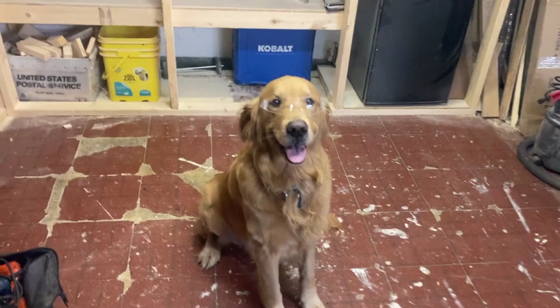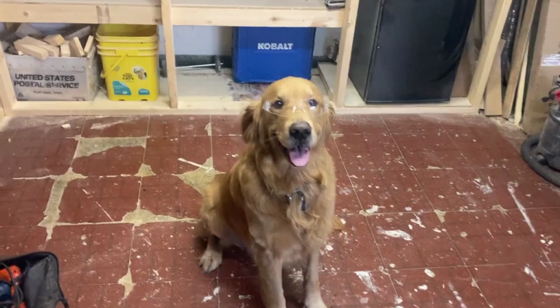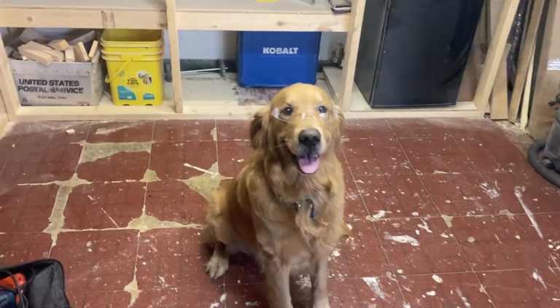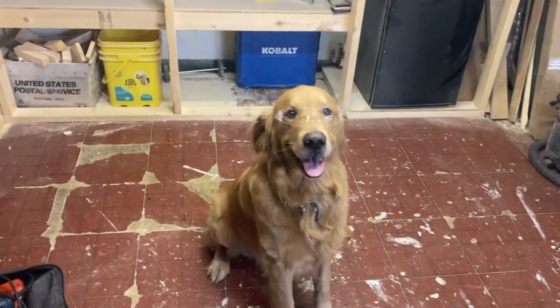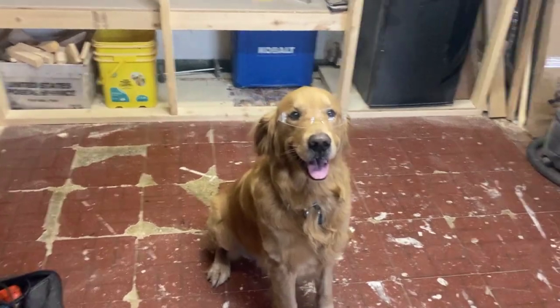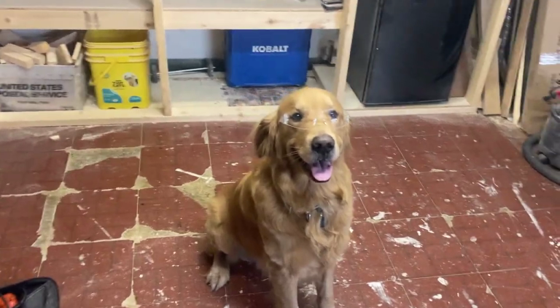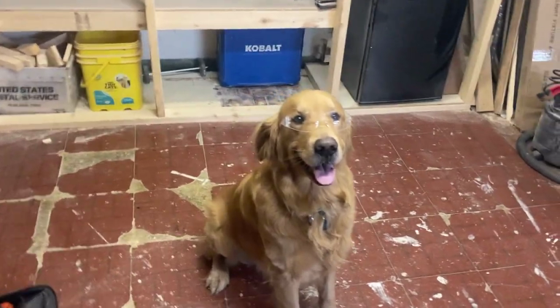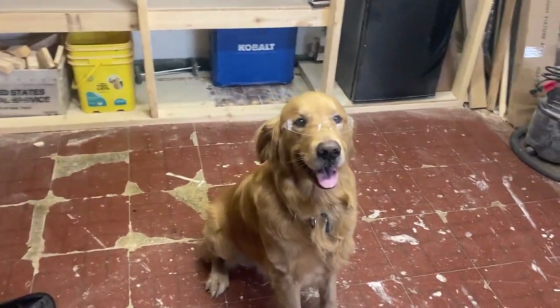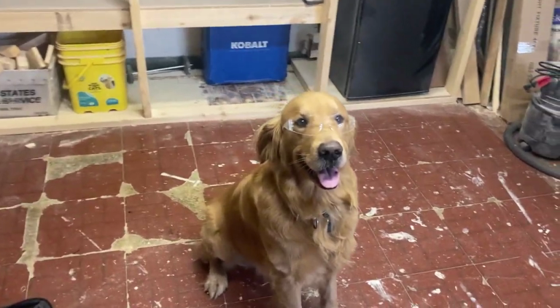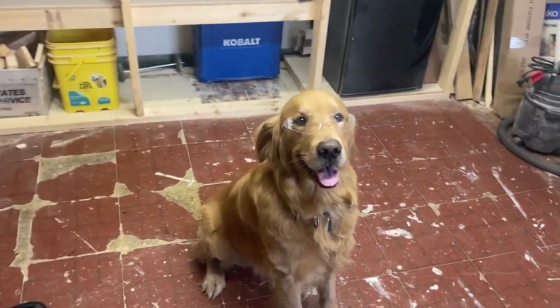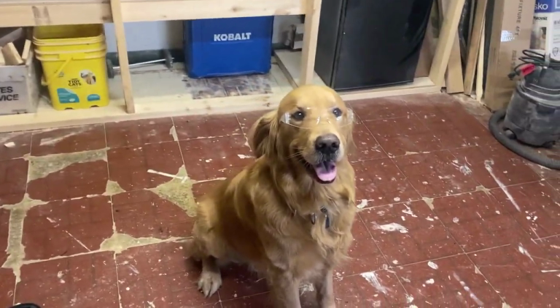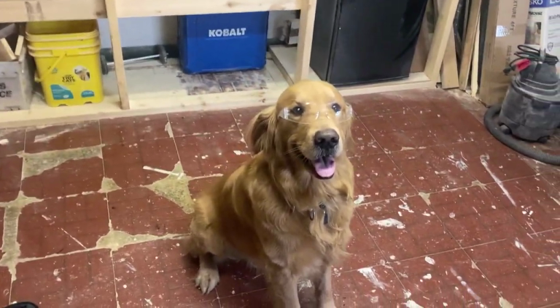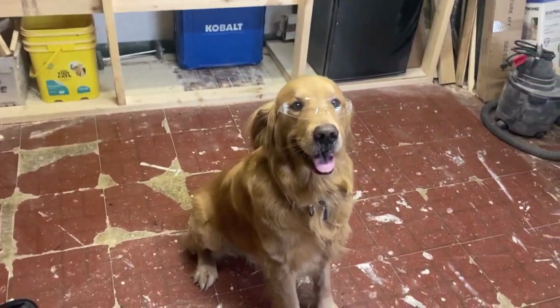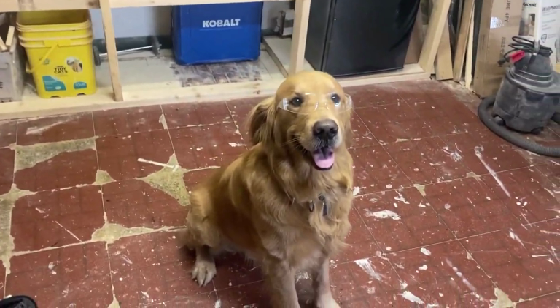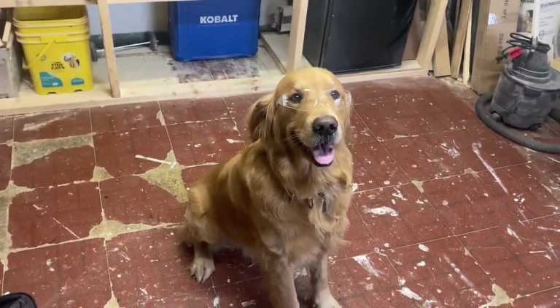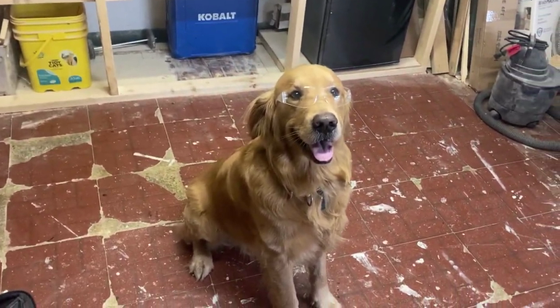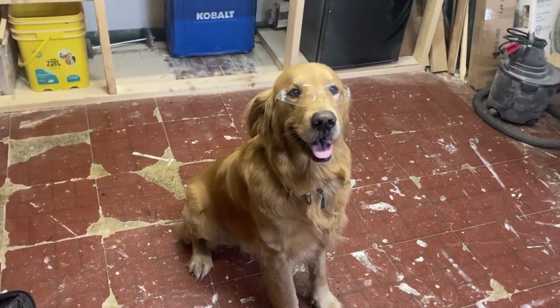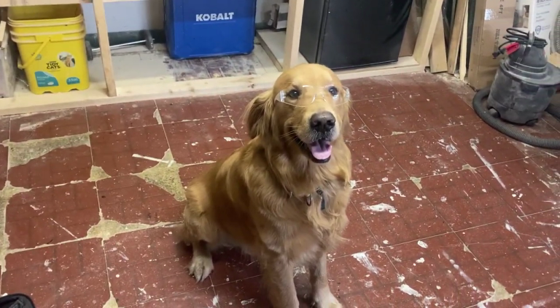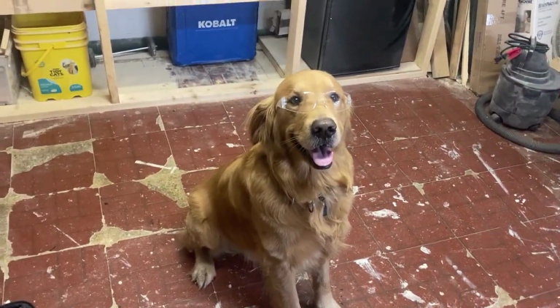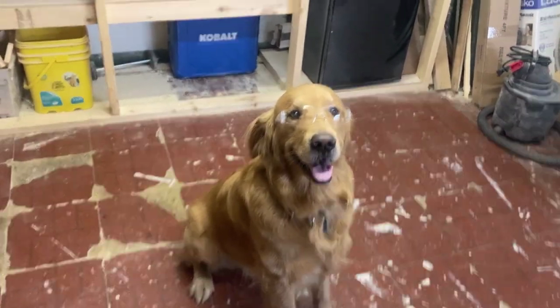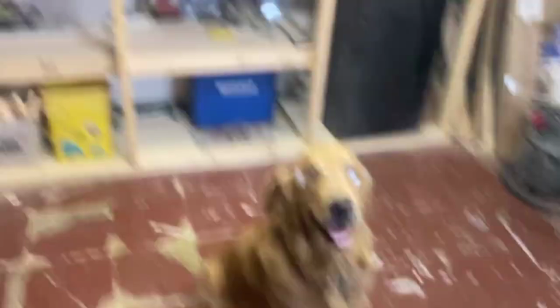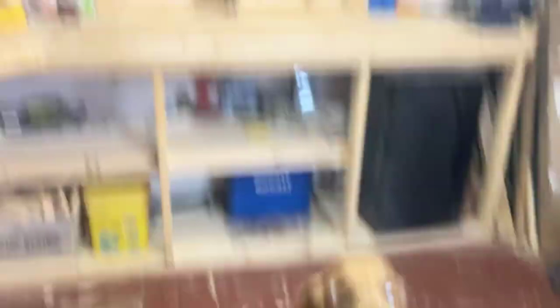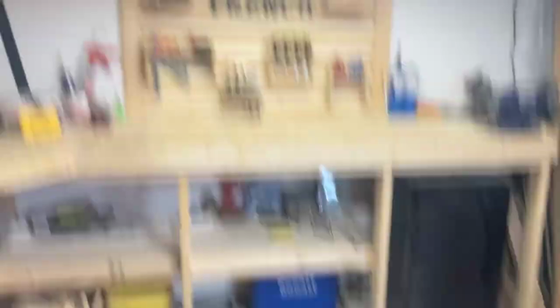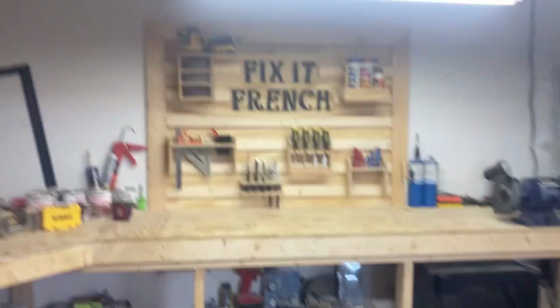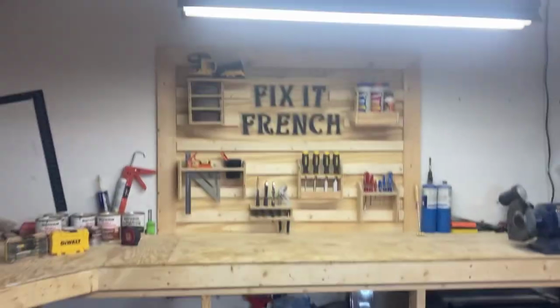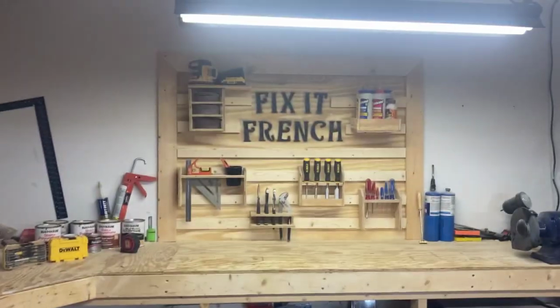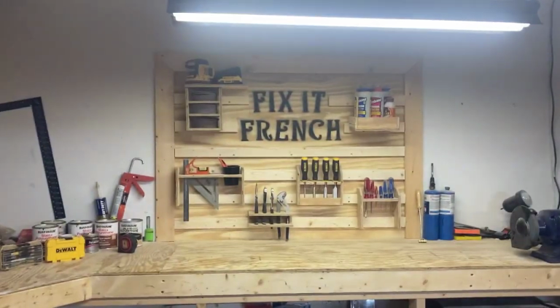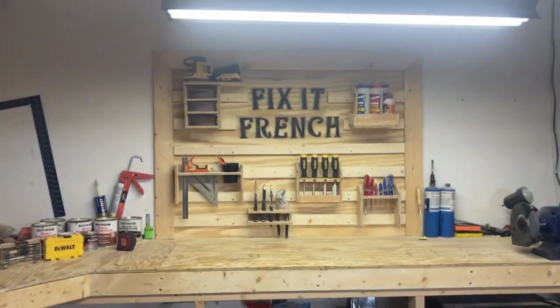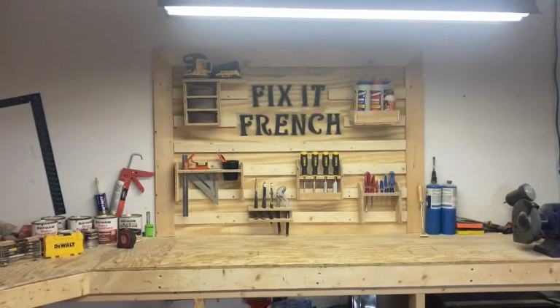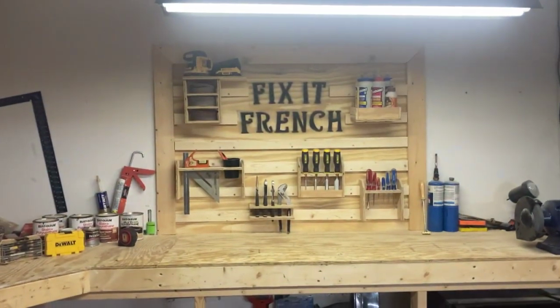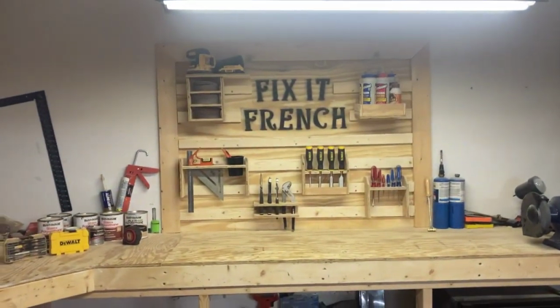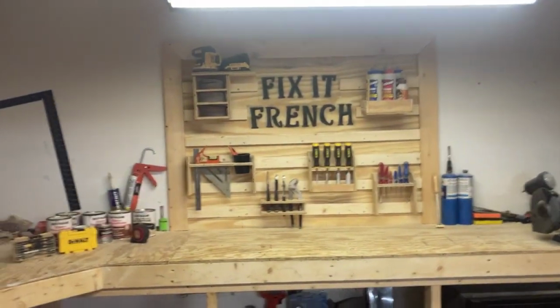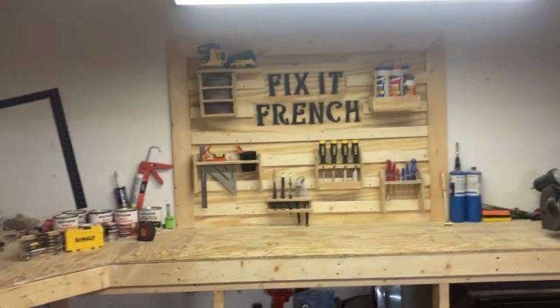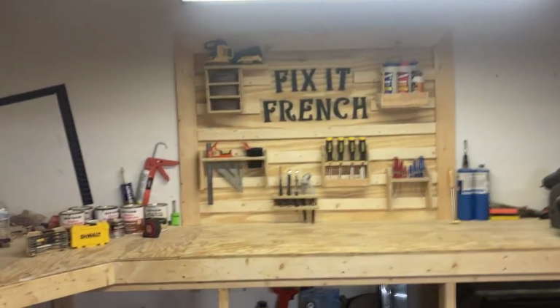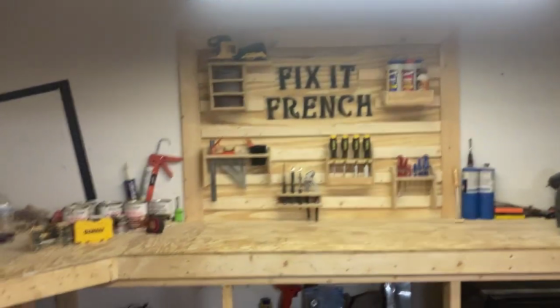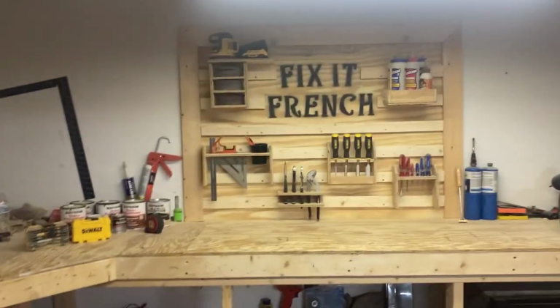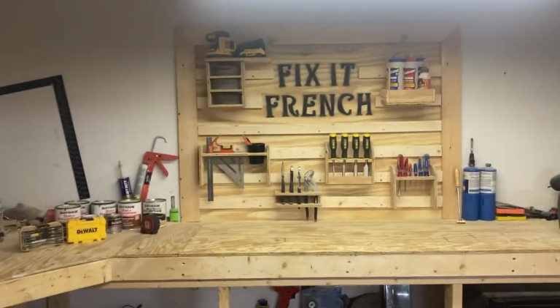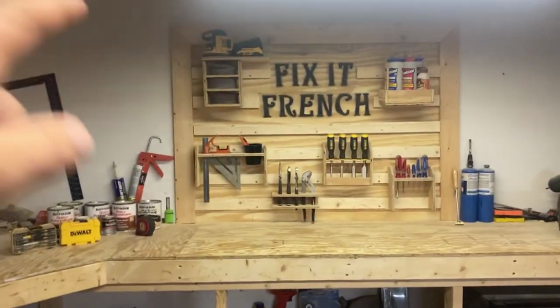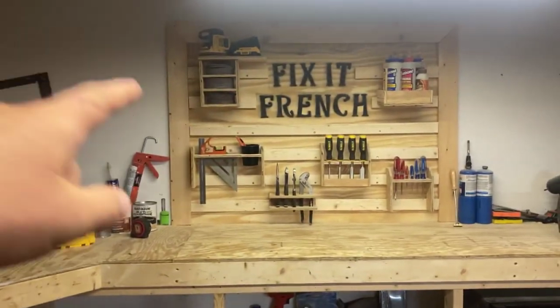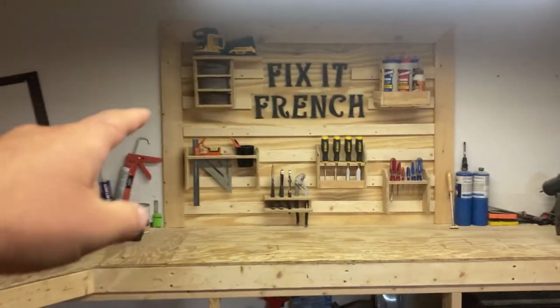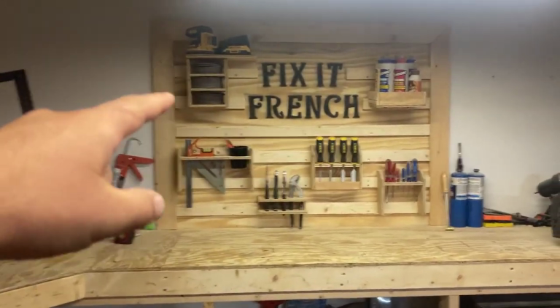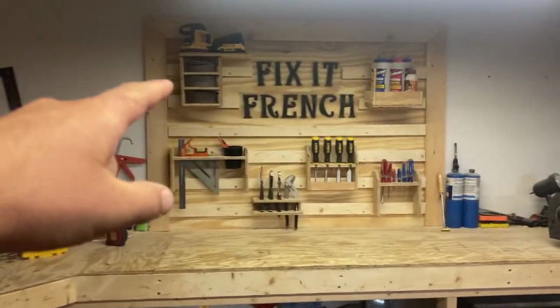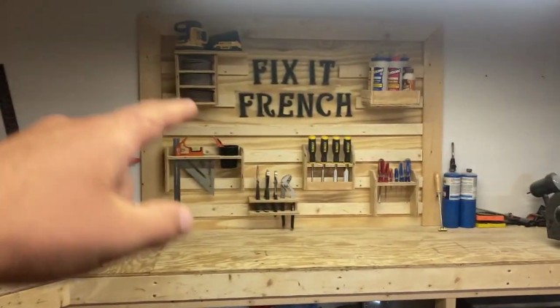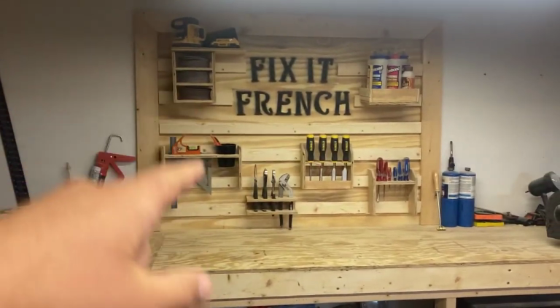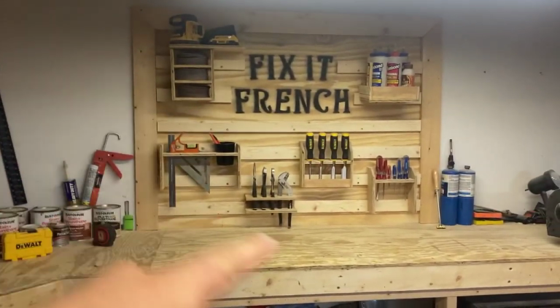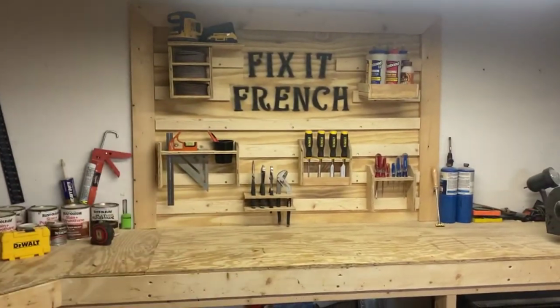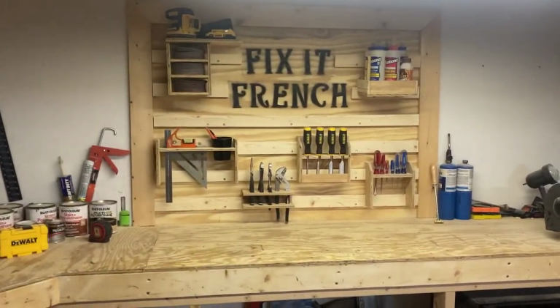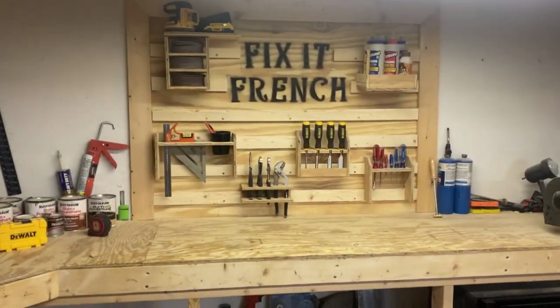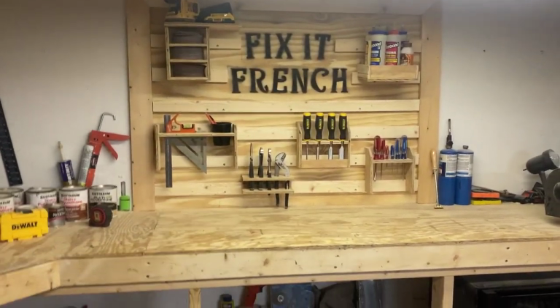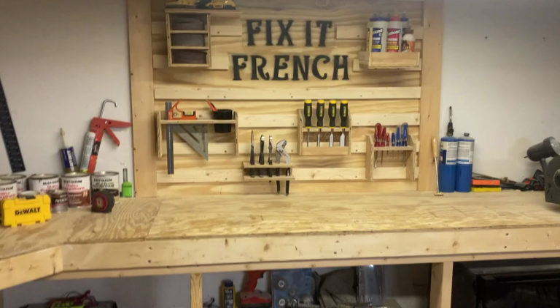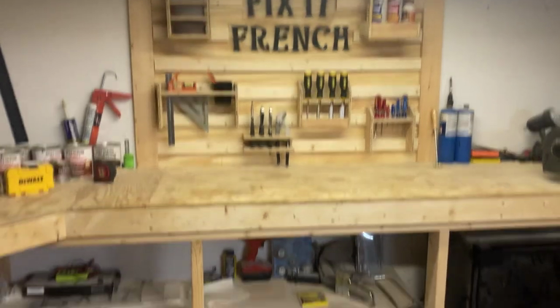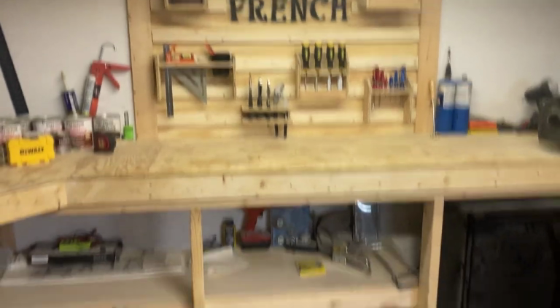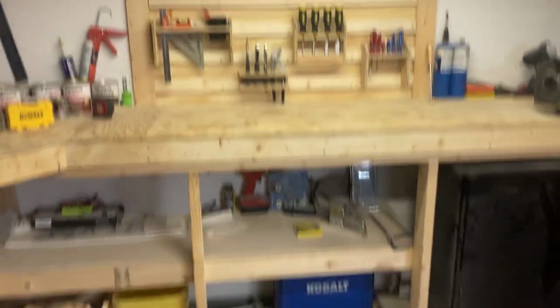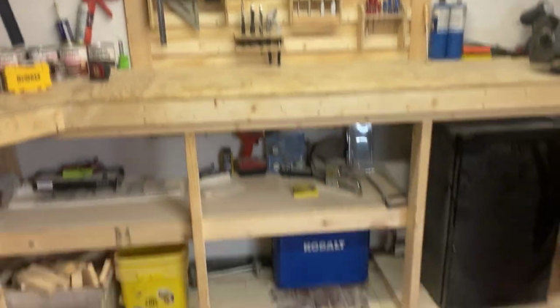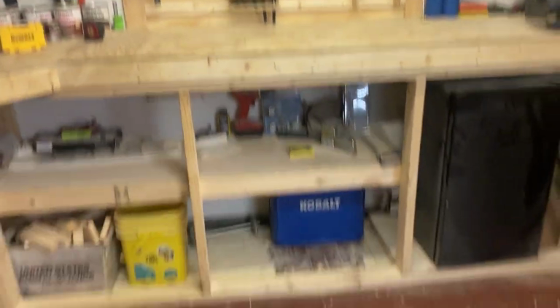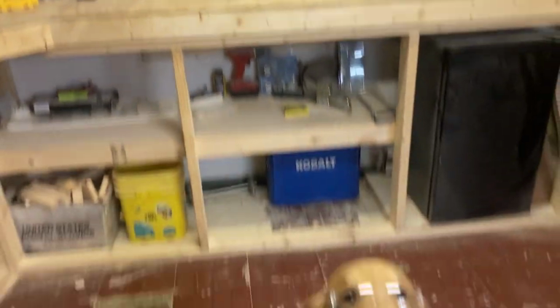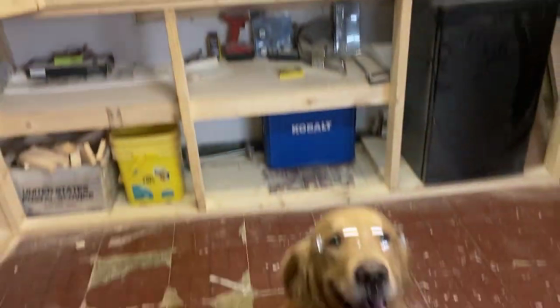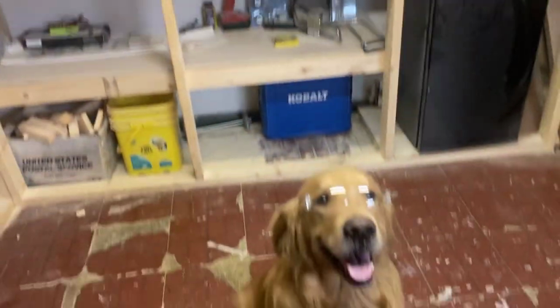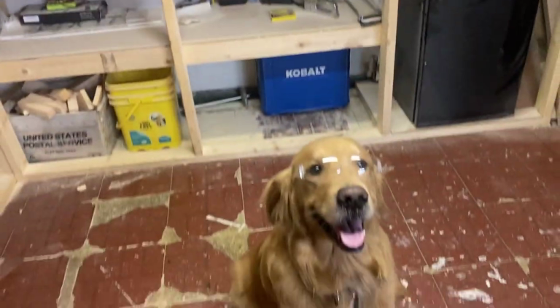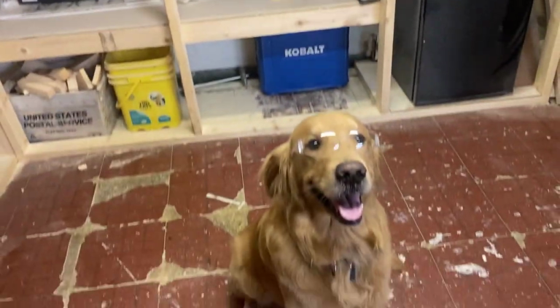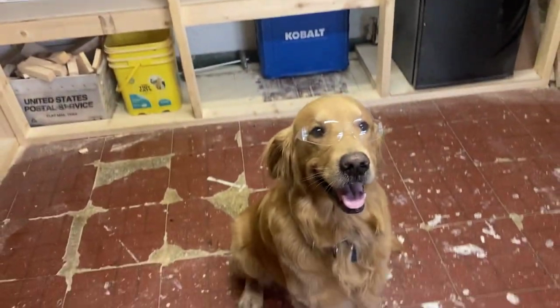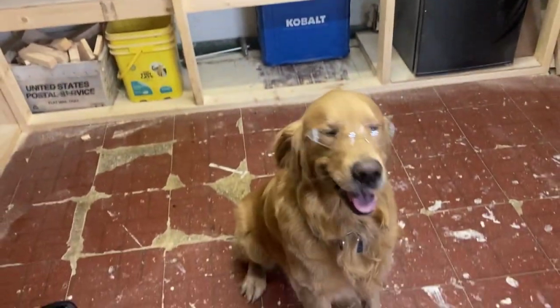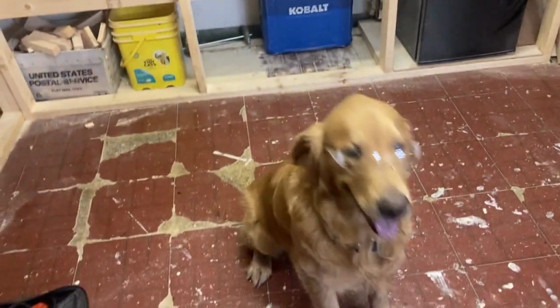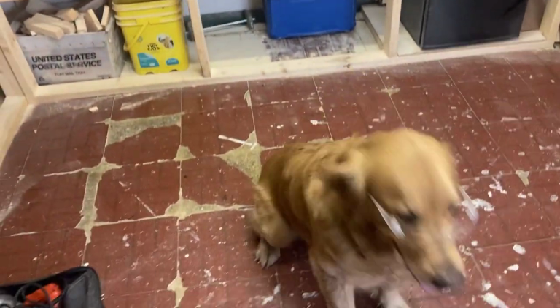Today, Clipper and I are going to show you three of the most important French cleats you can have in your workshop. Let's get into it.